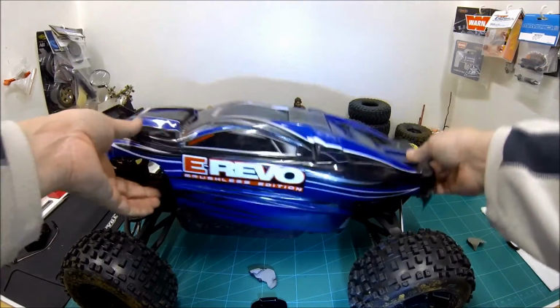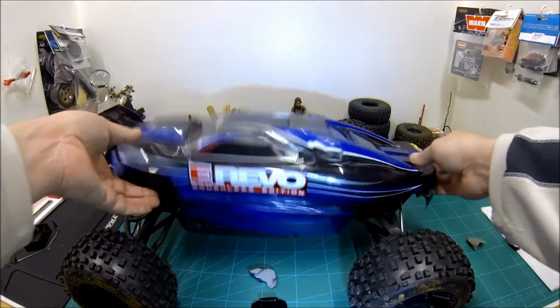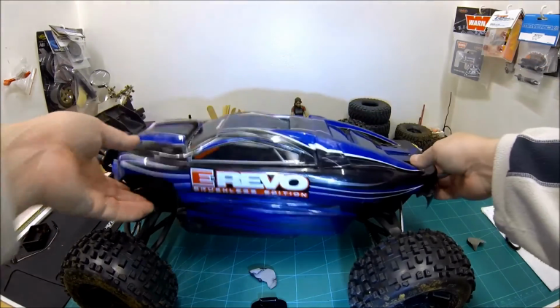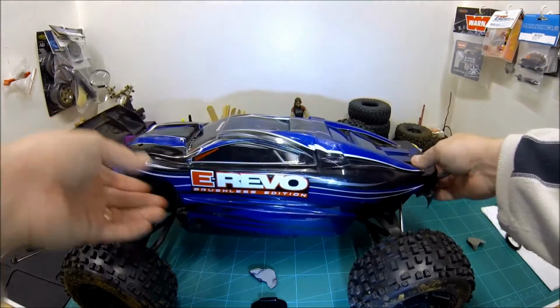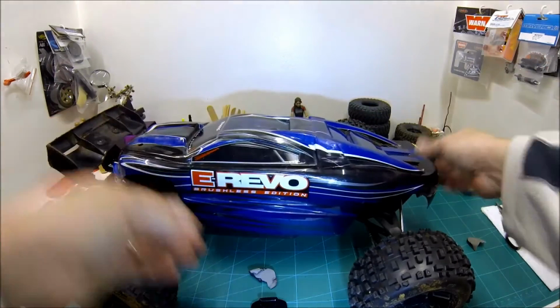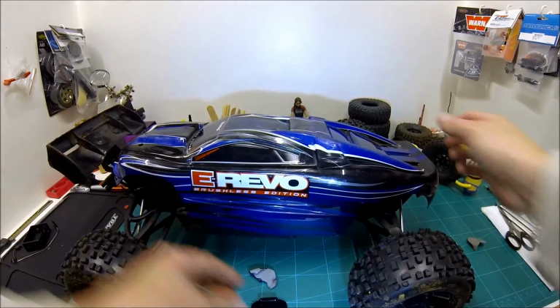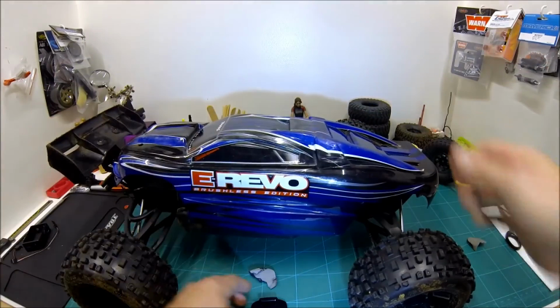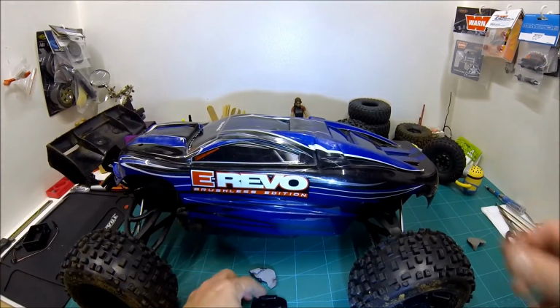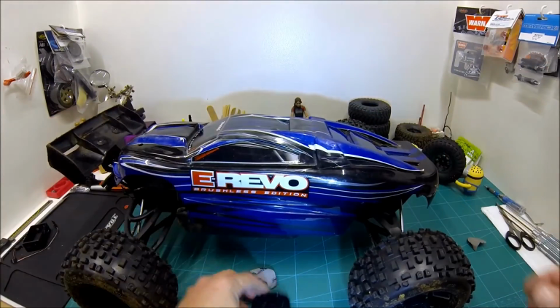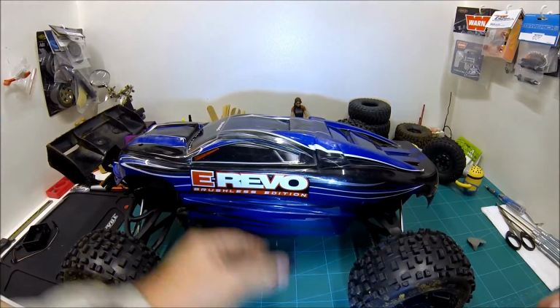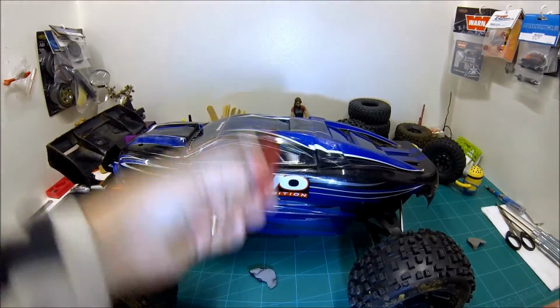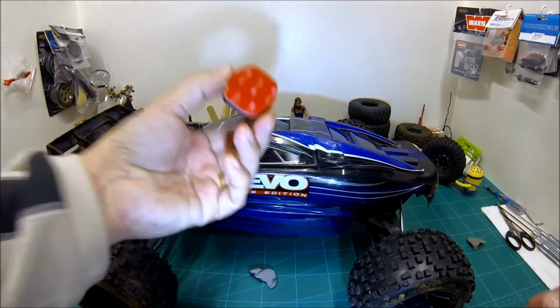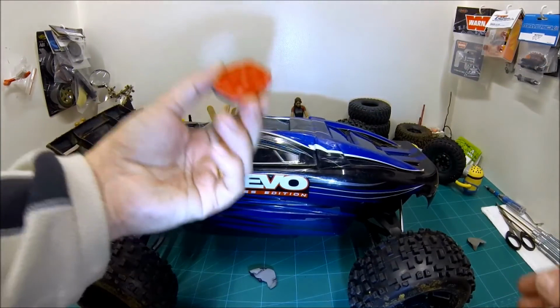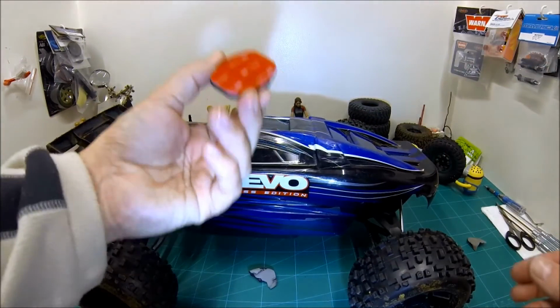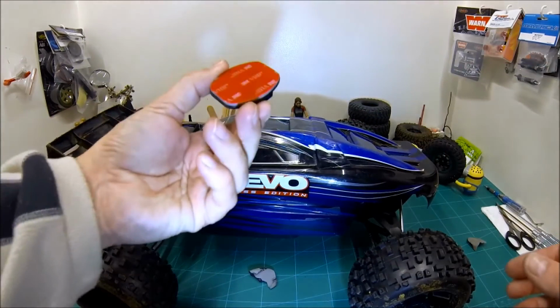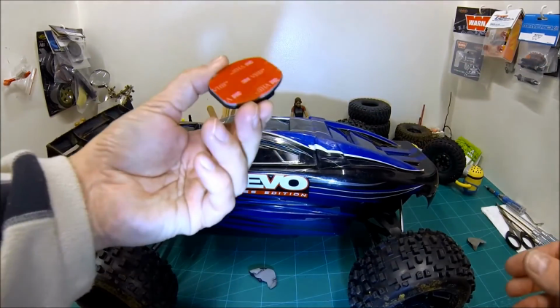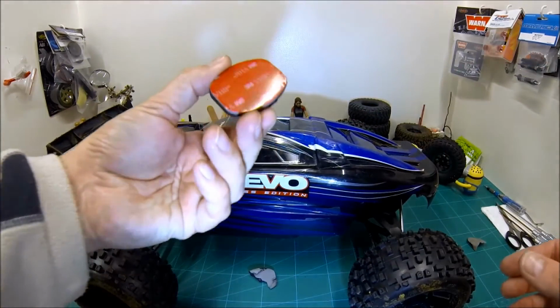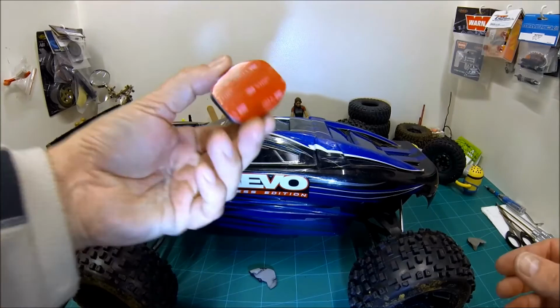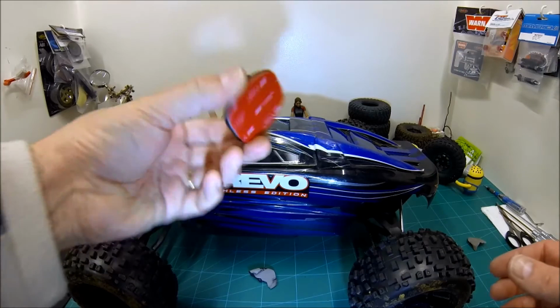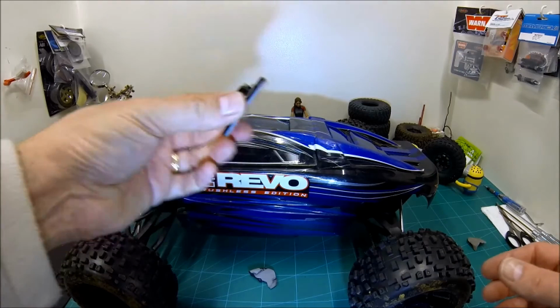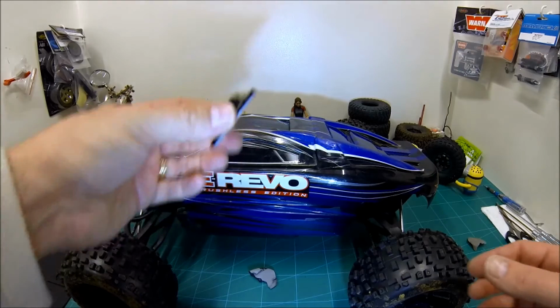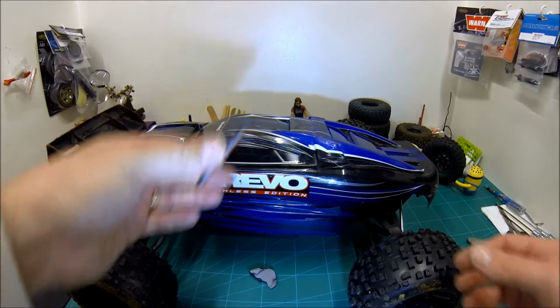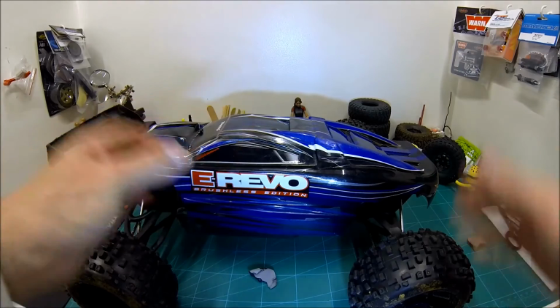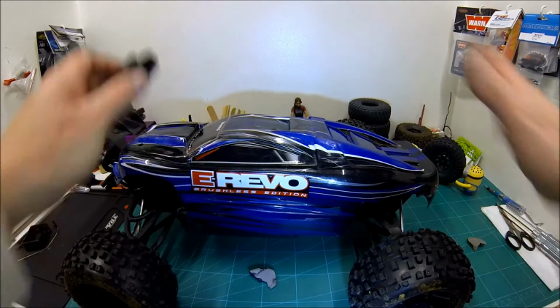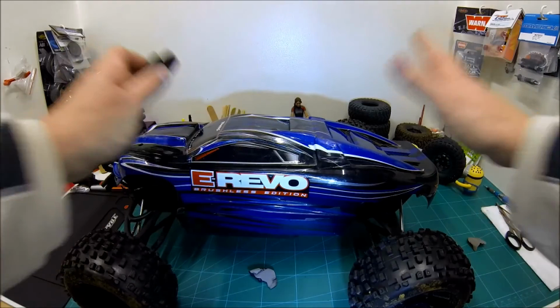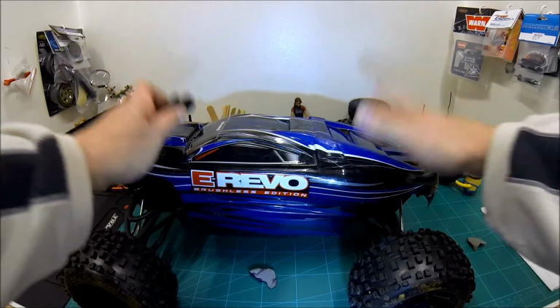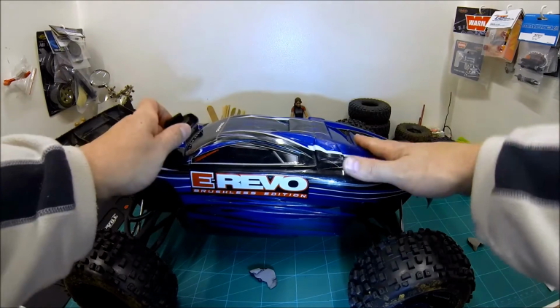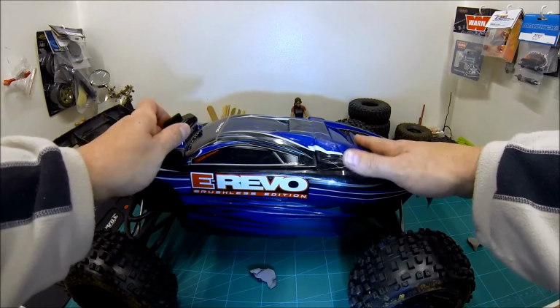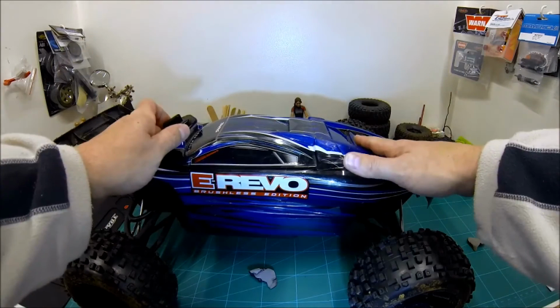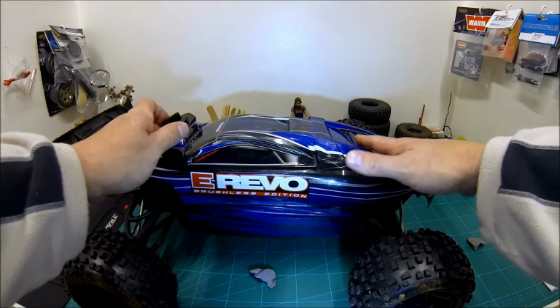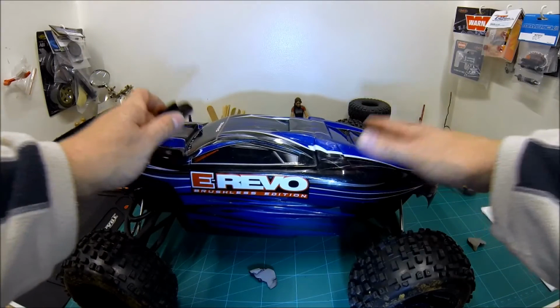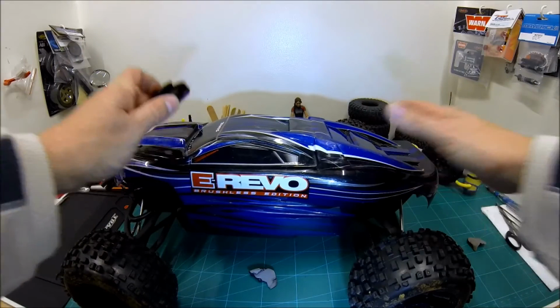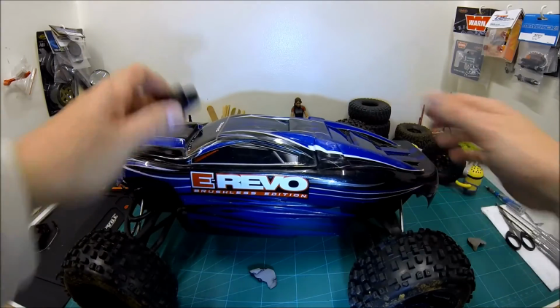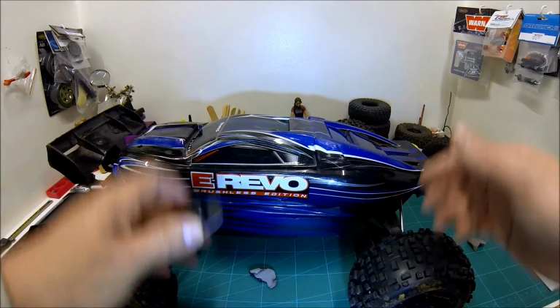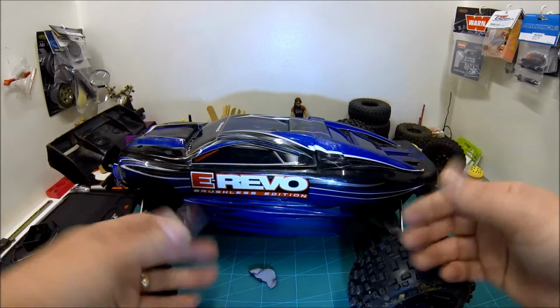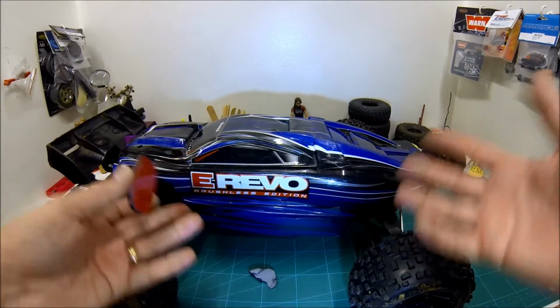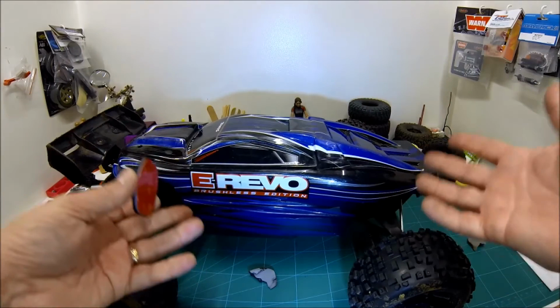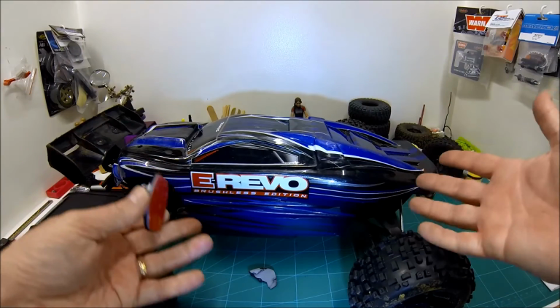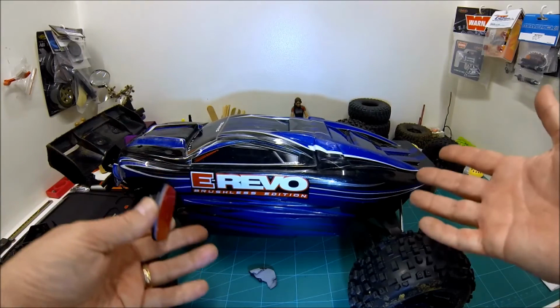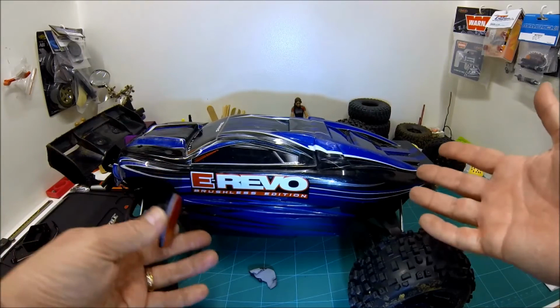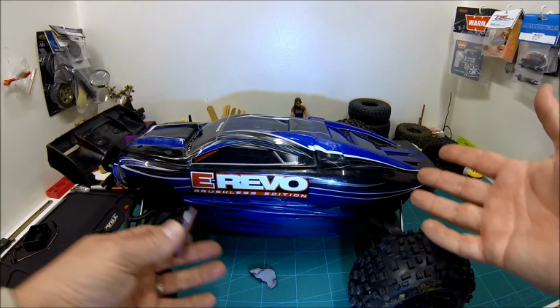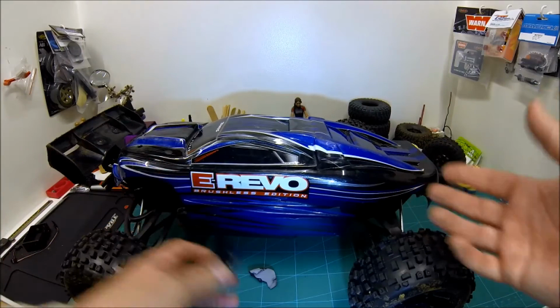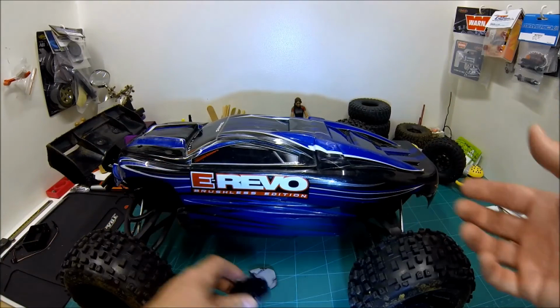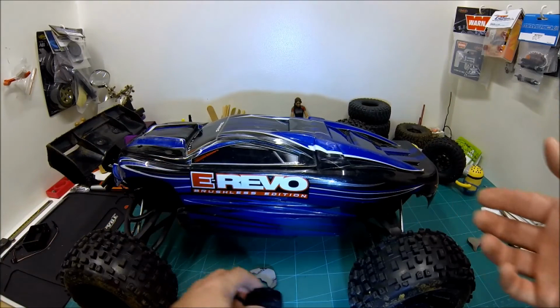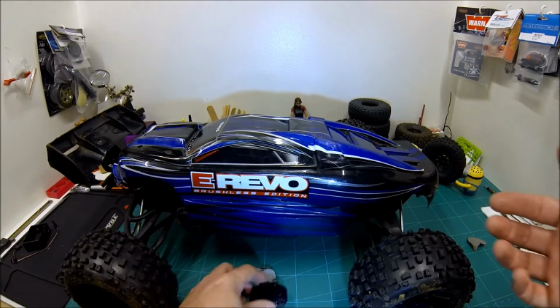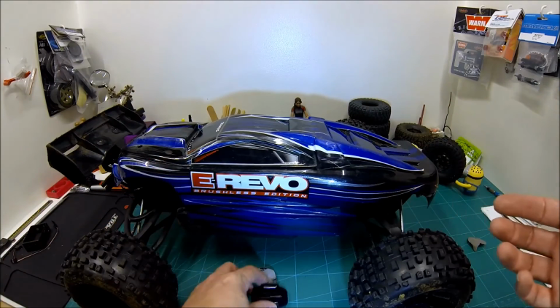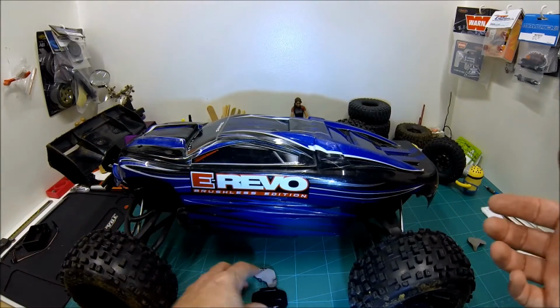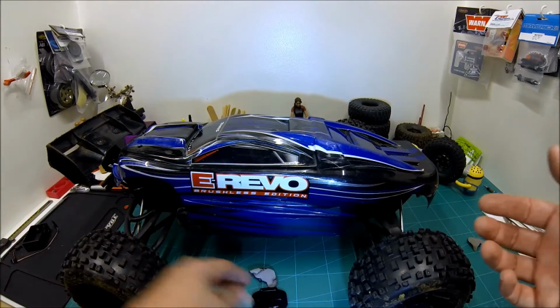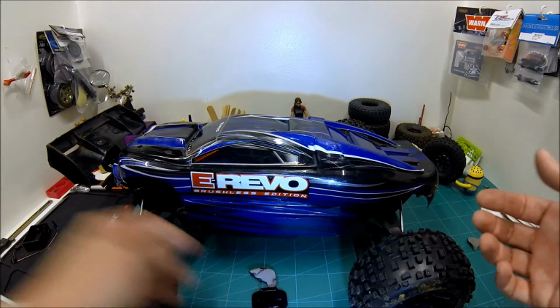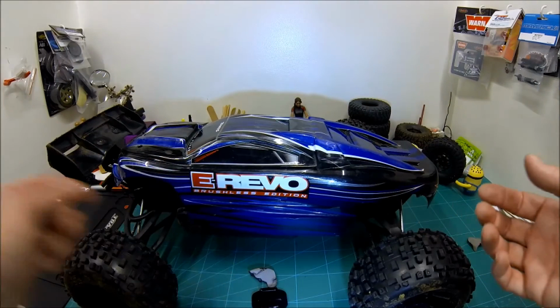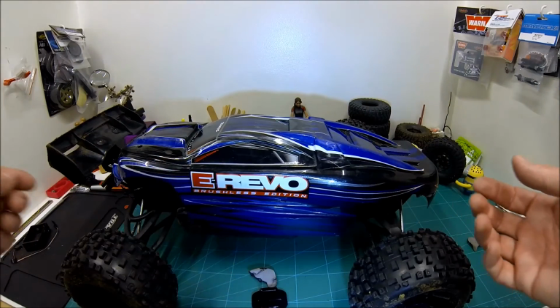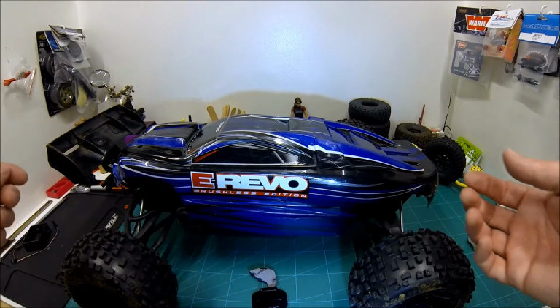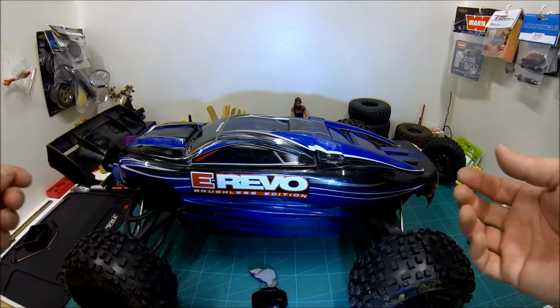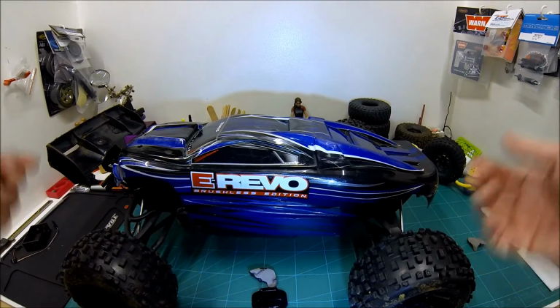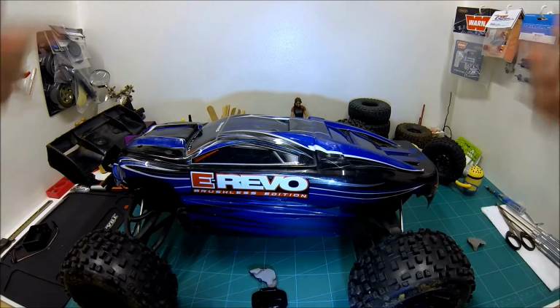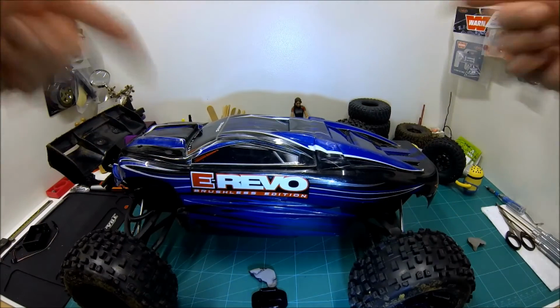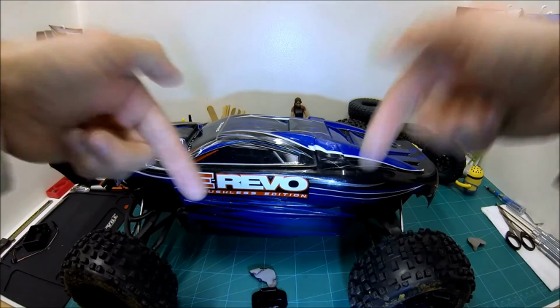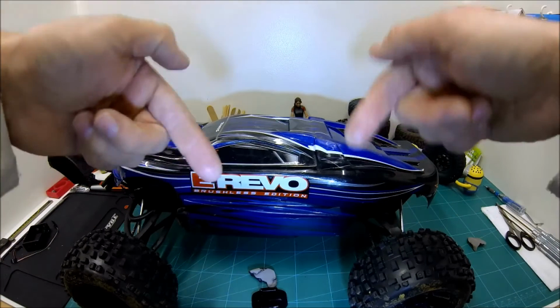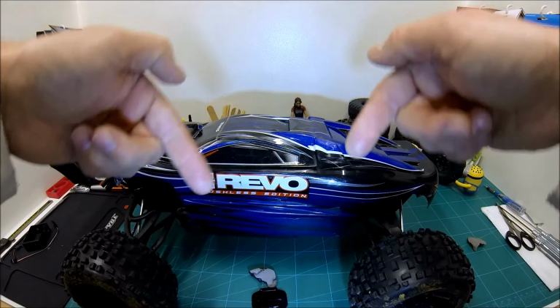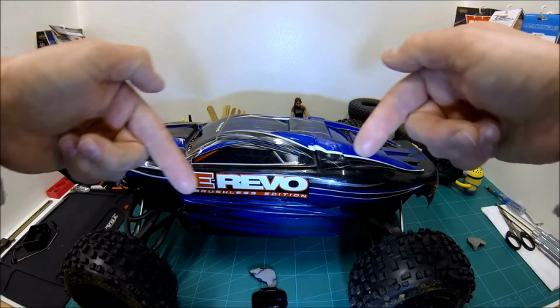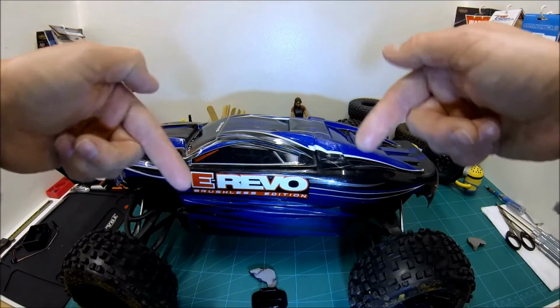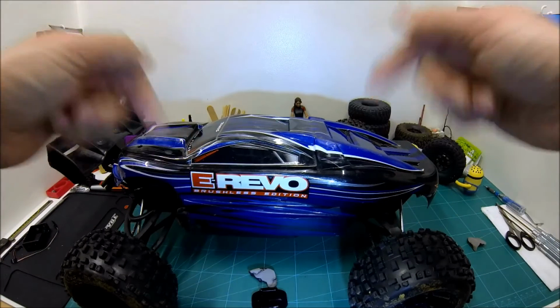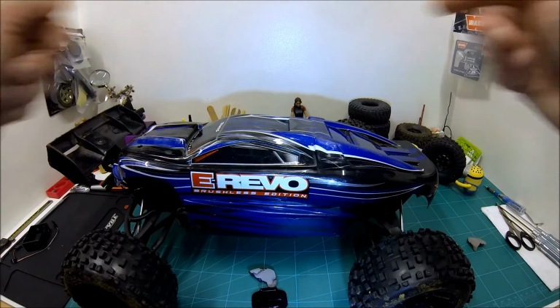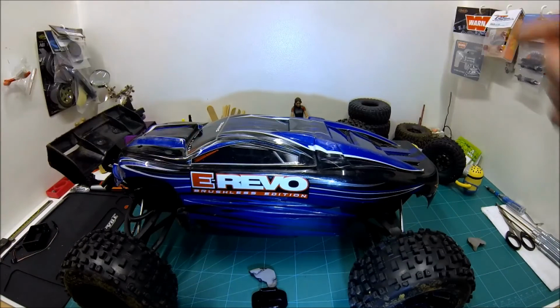So that's how to remove a GoPro sticky mount from your Lexan body shell. Hope it was useful. Any questions or comments, please post them below.